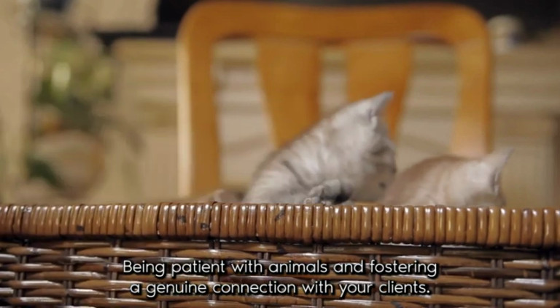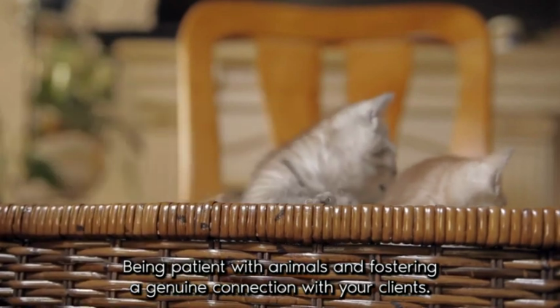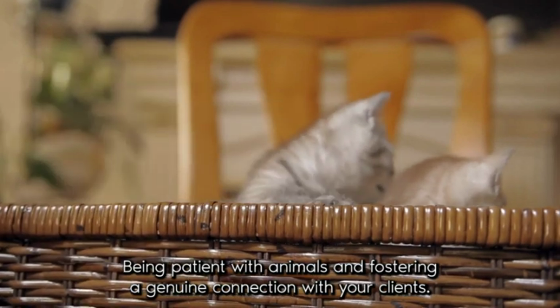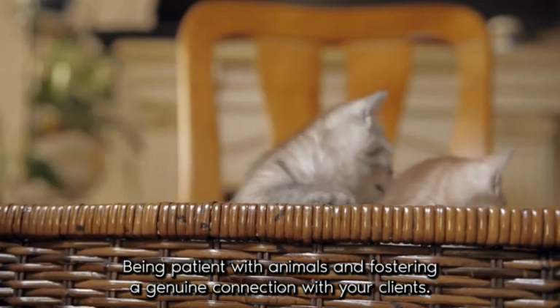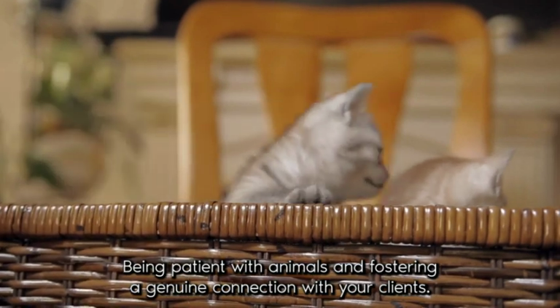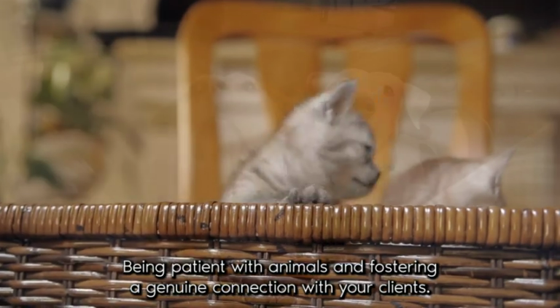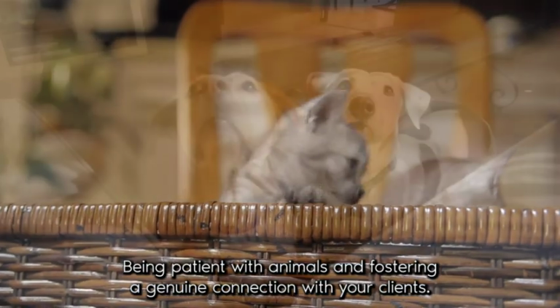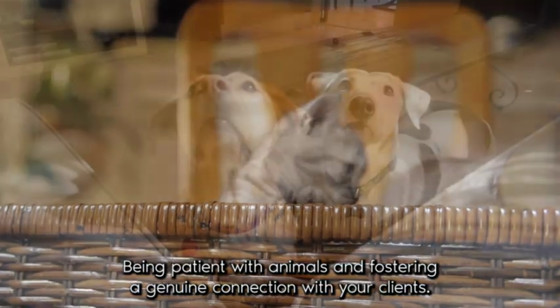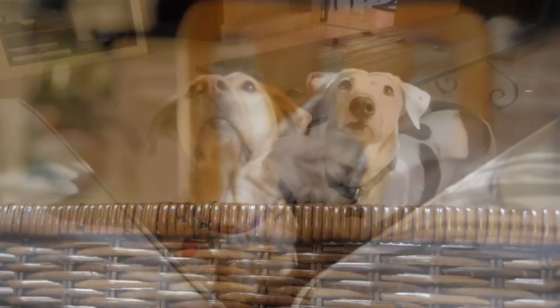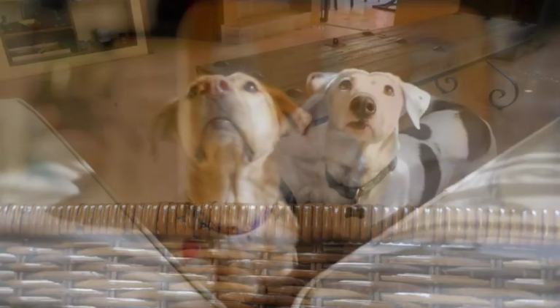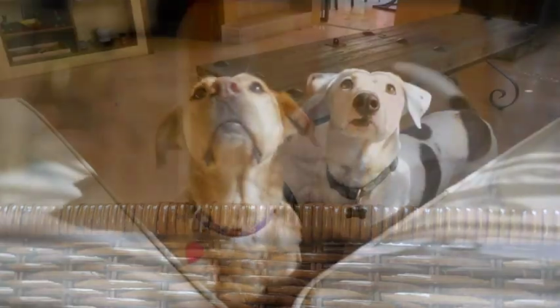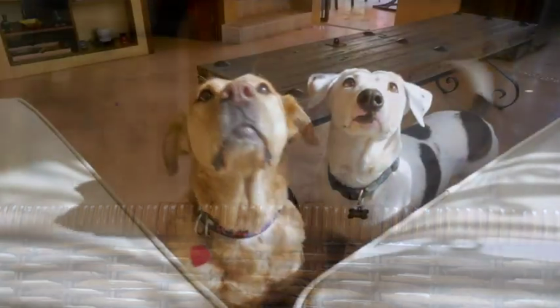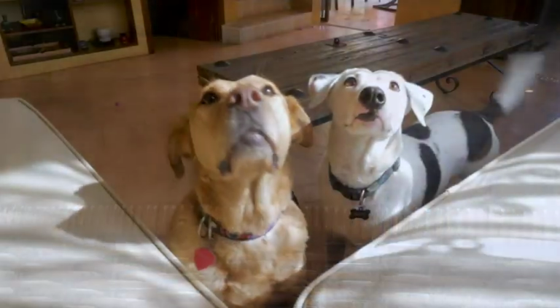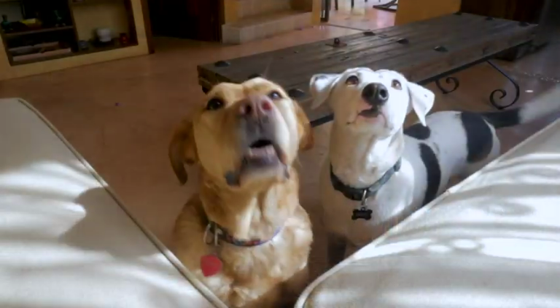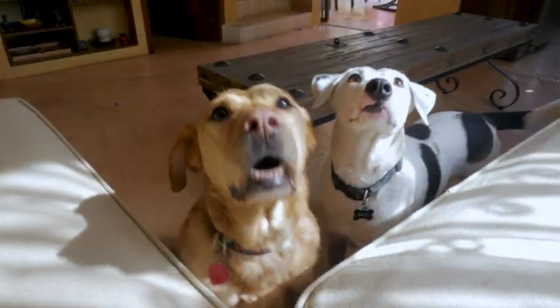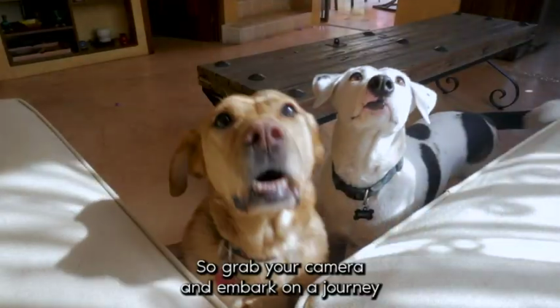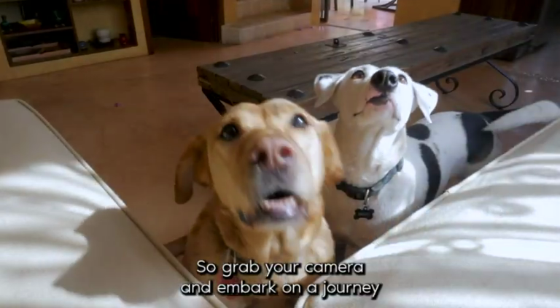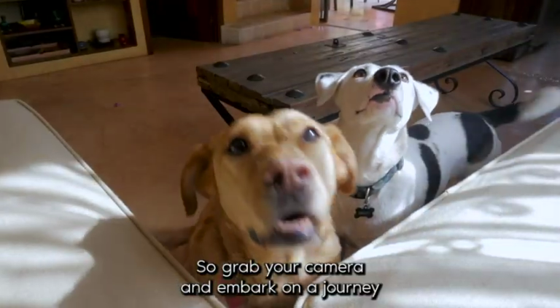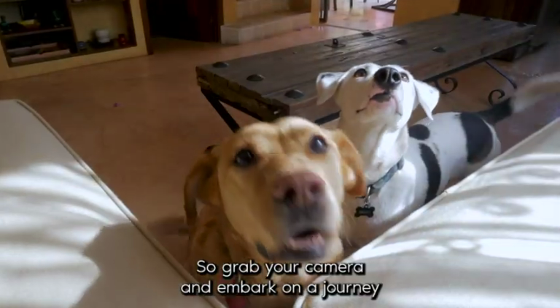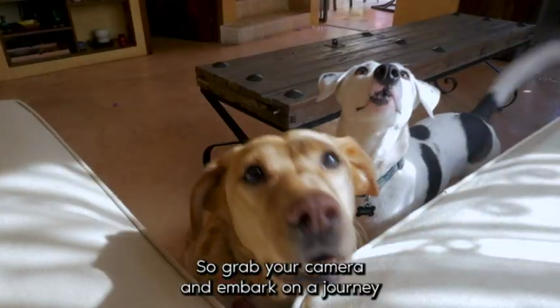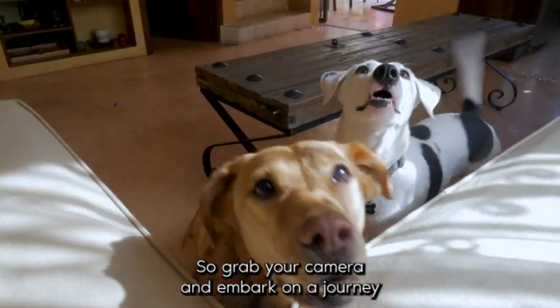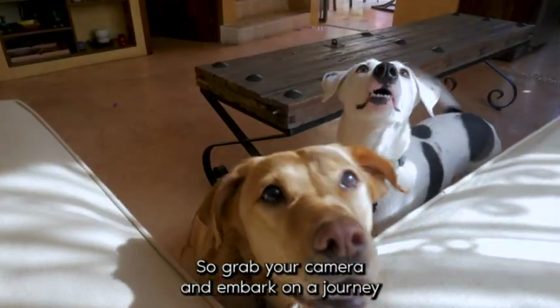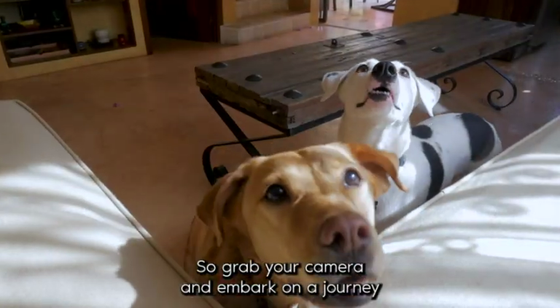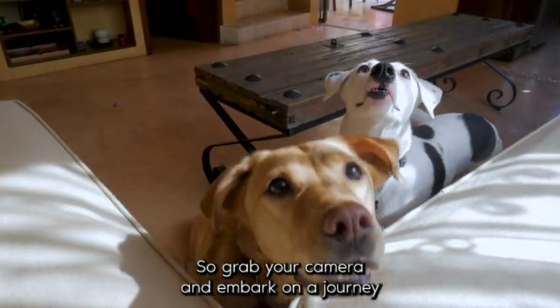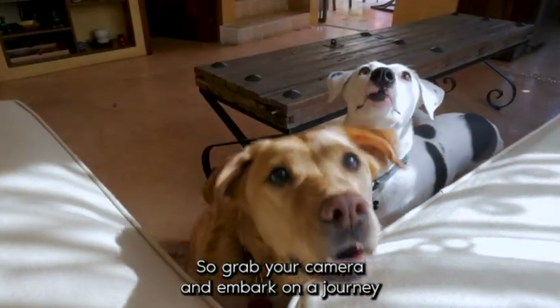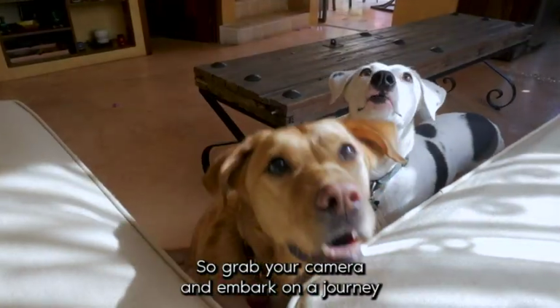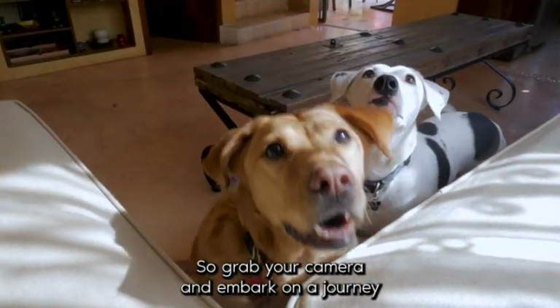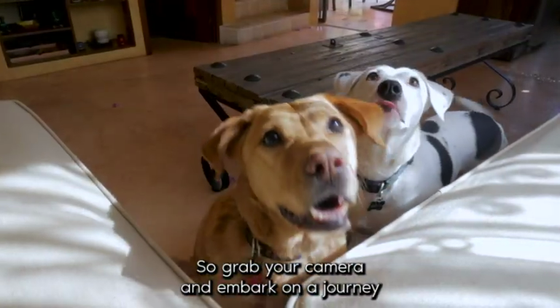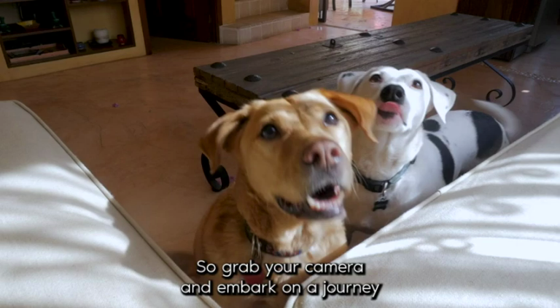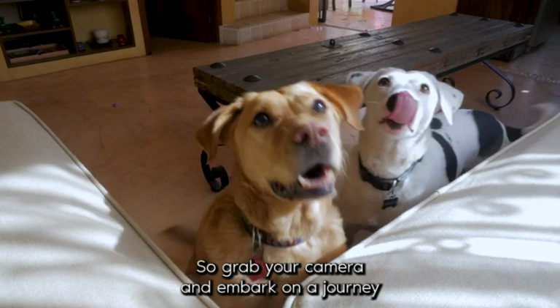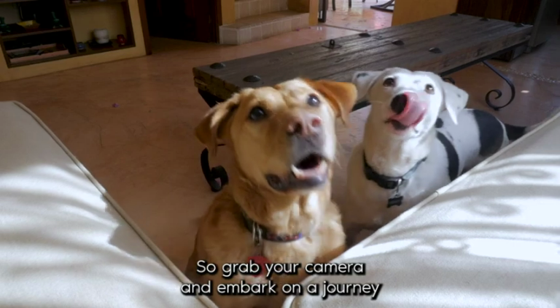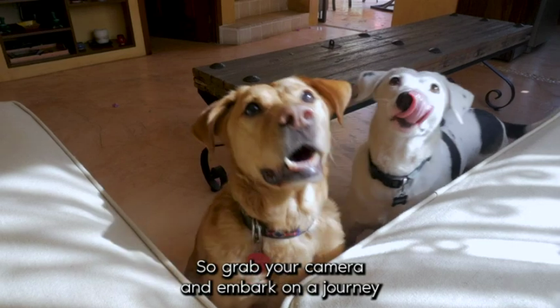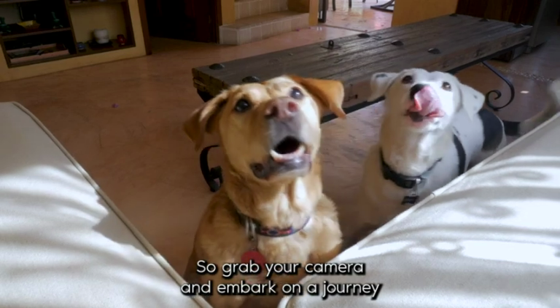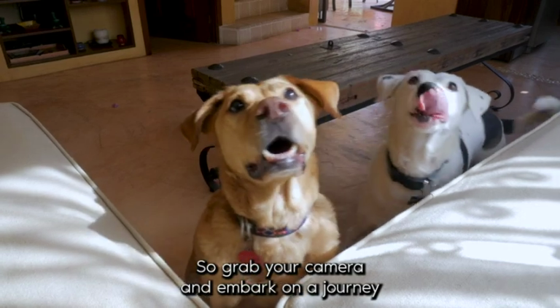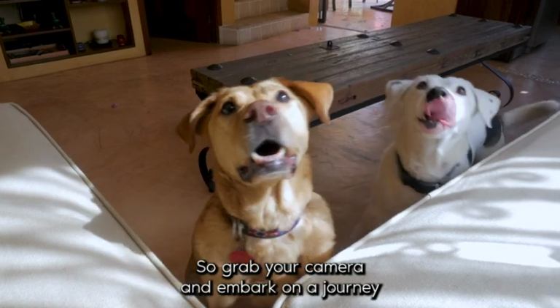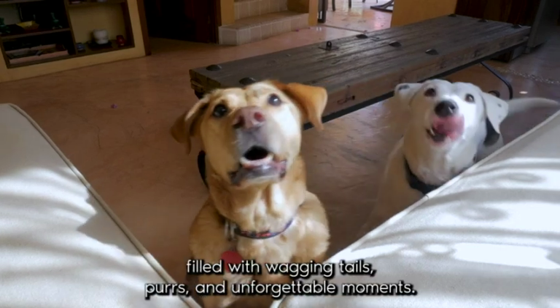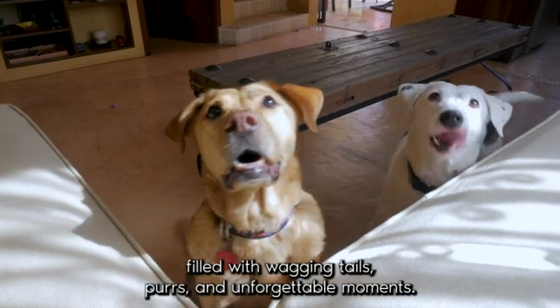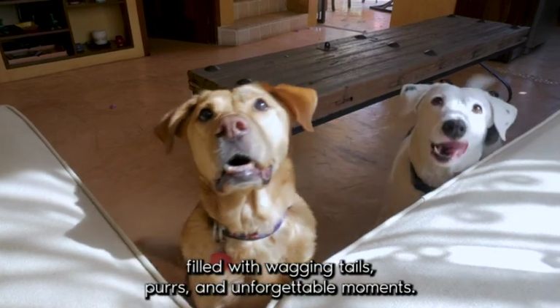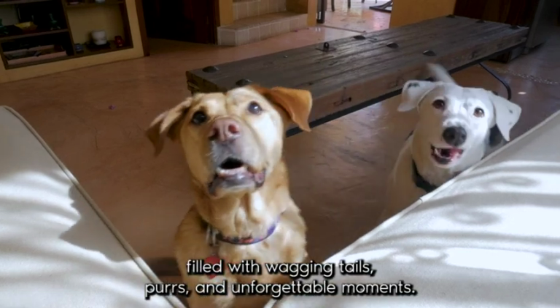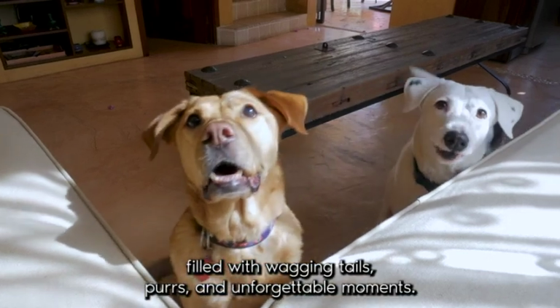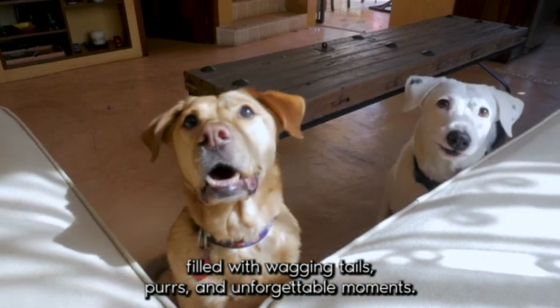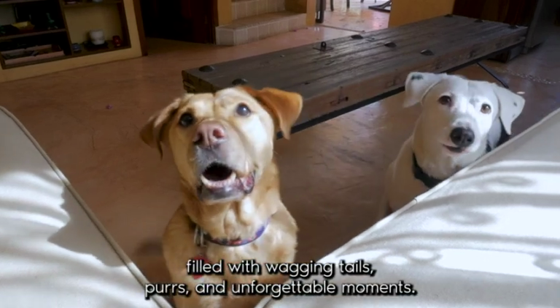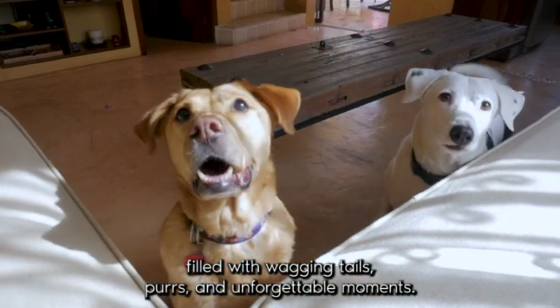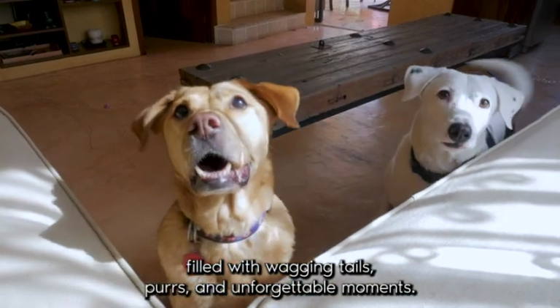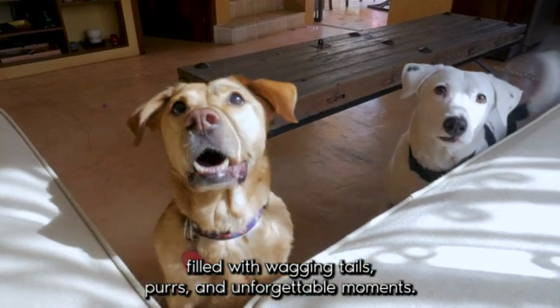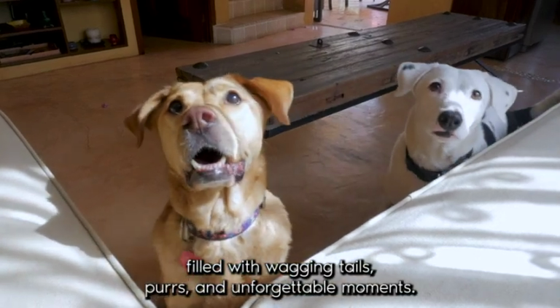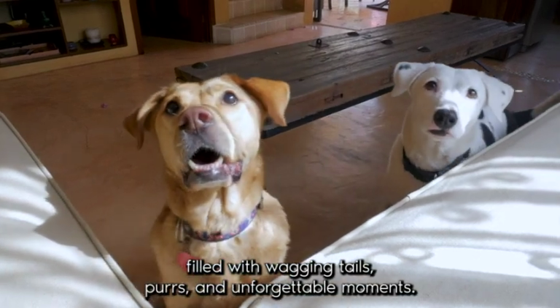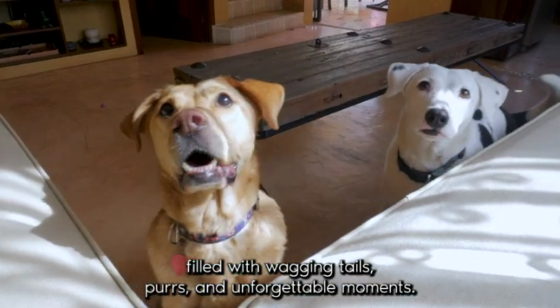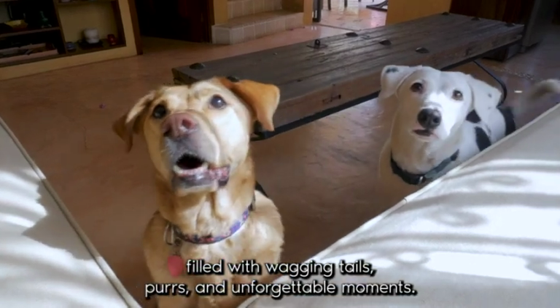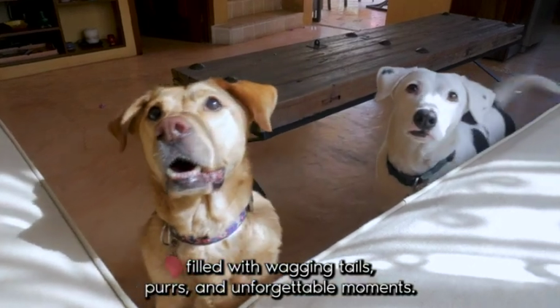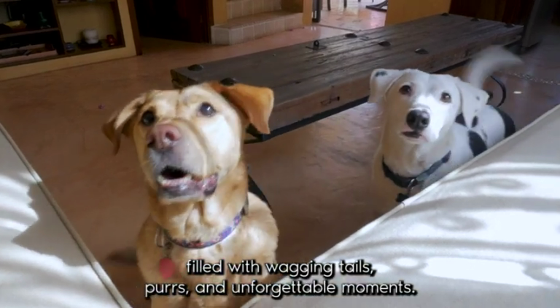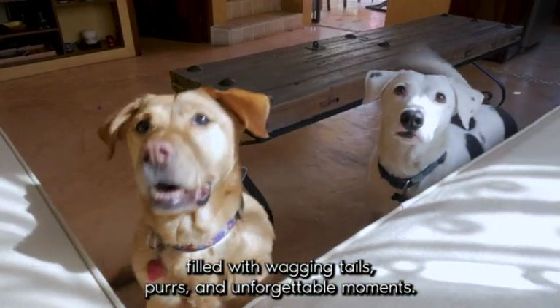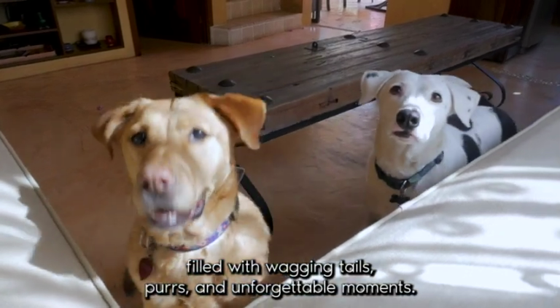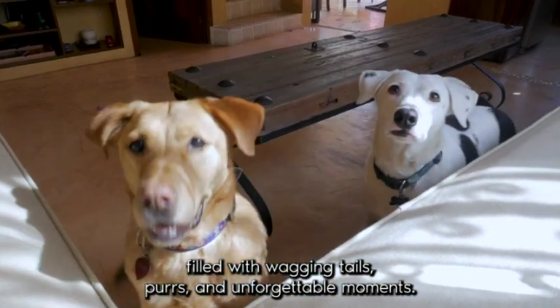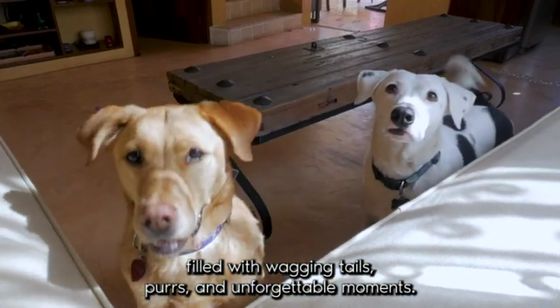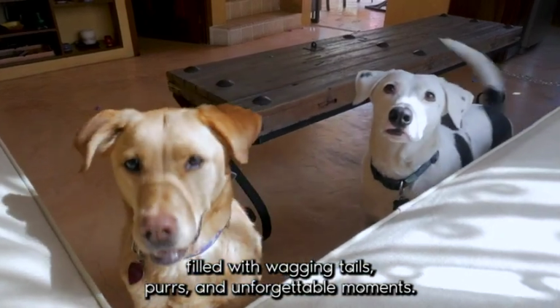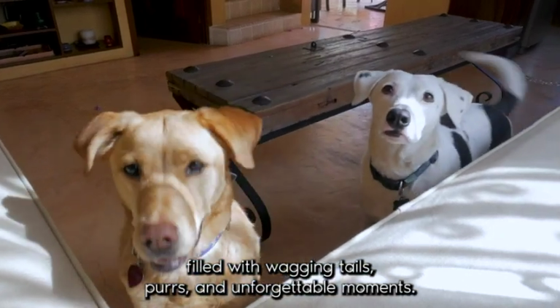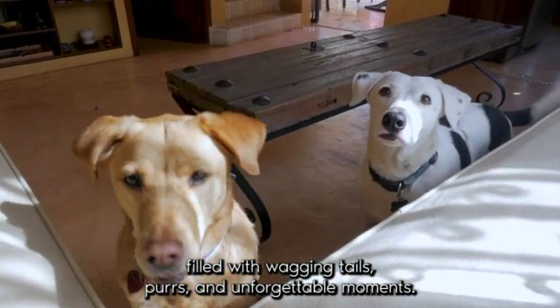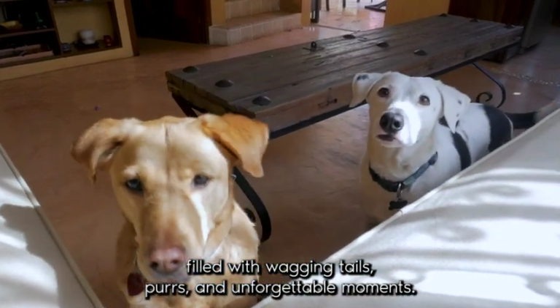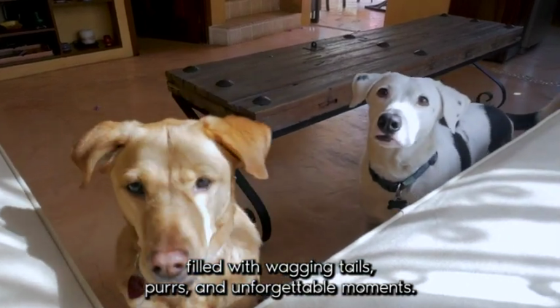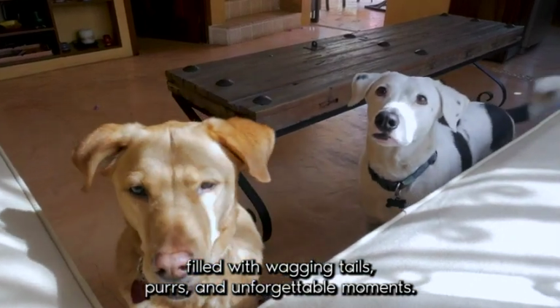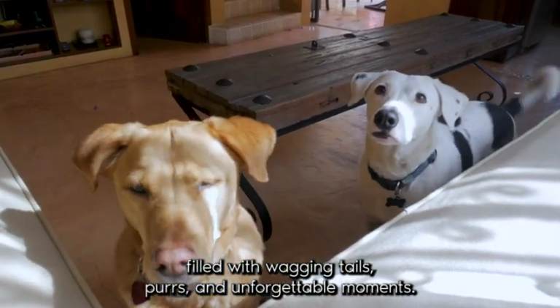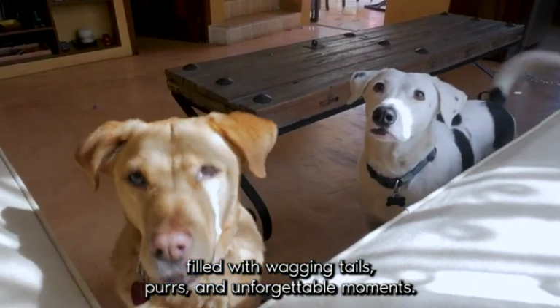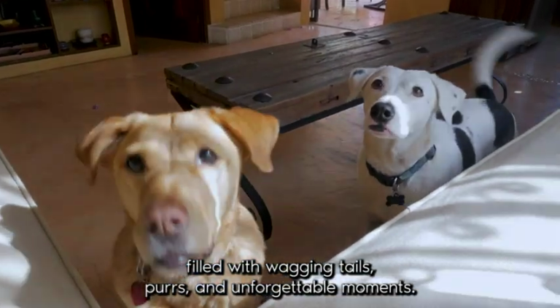So grab your camera and embark on a journey filled with wagging tails, purrs, and unforgettable moments.